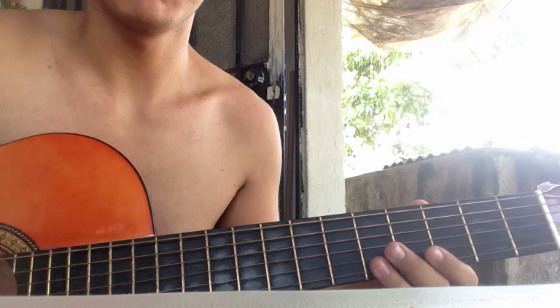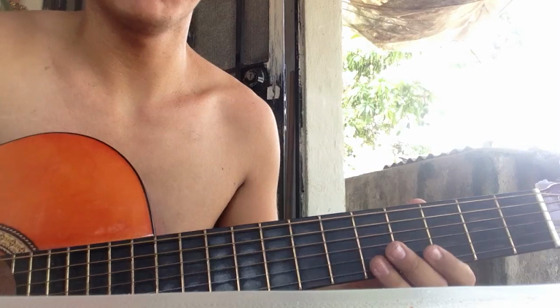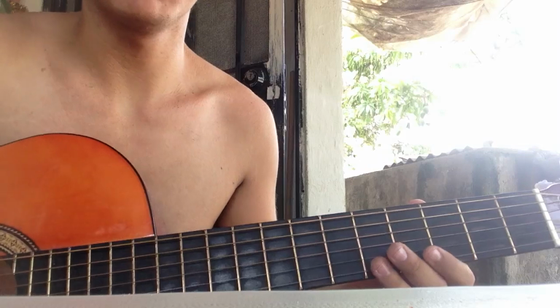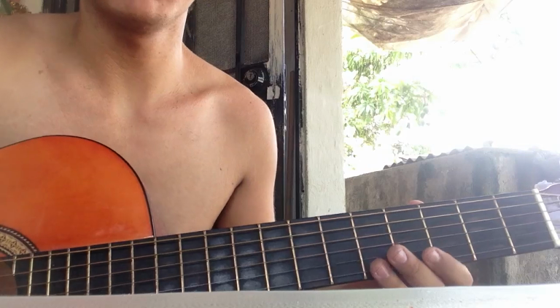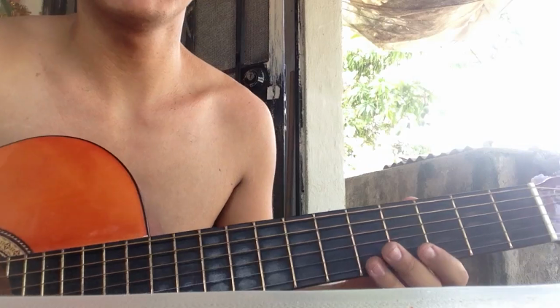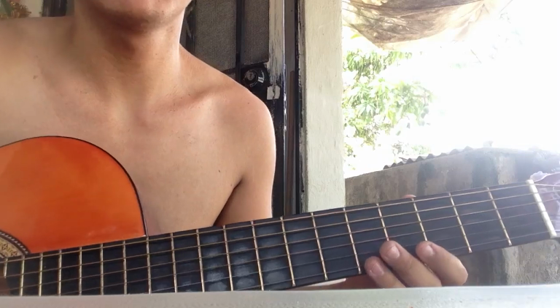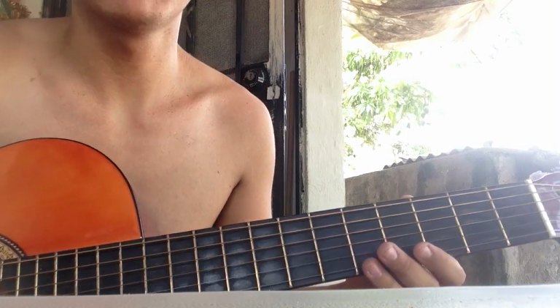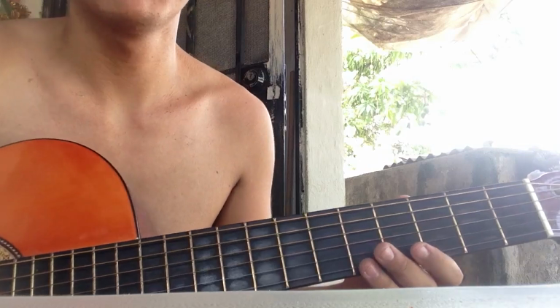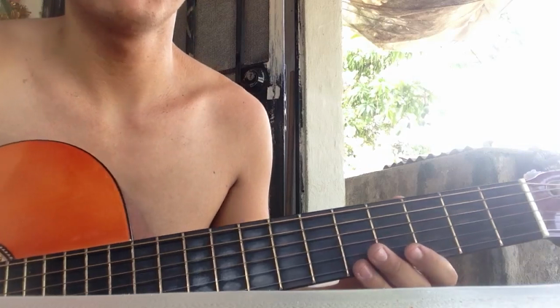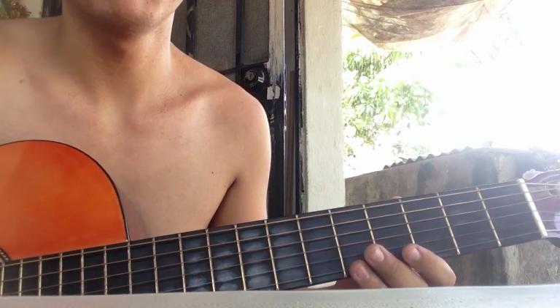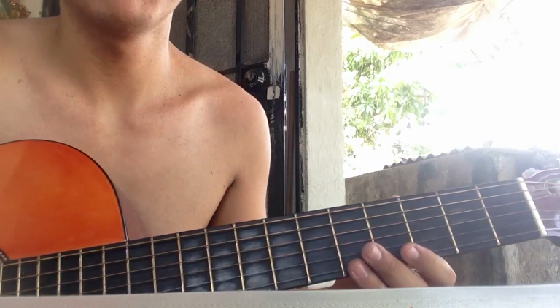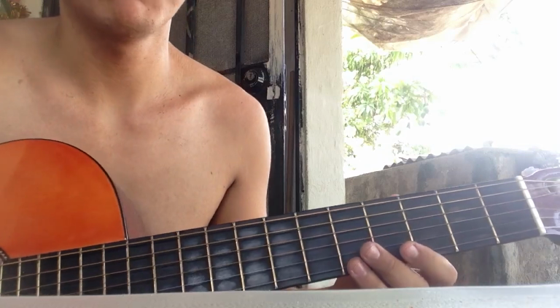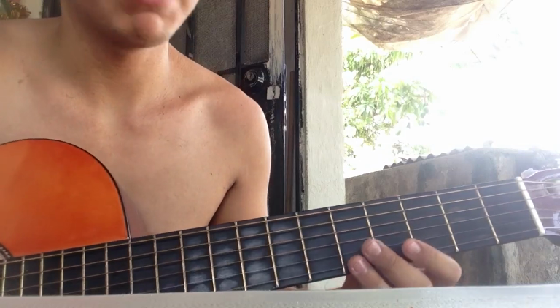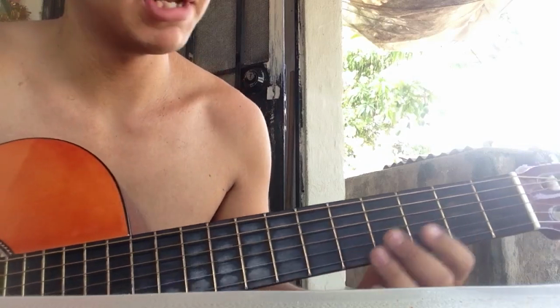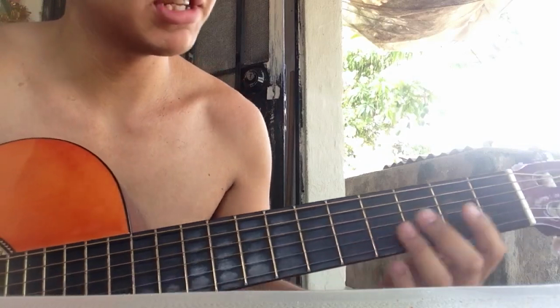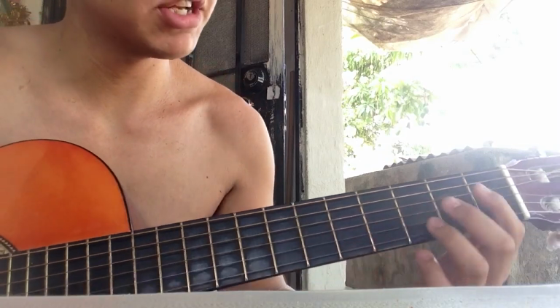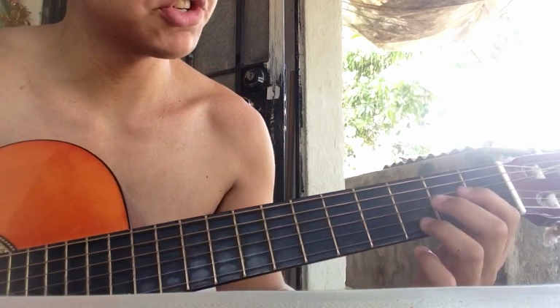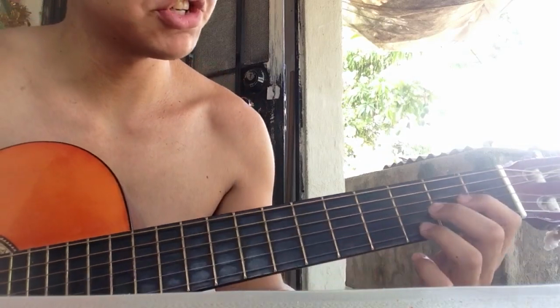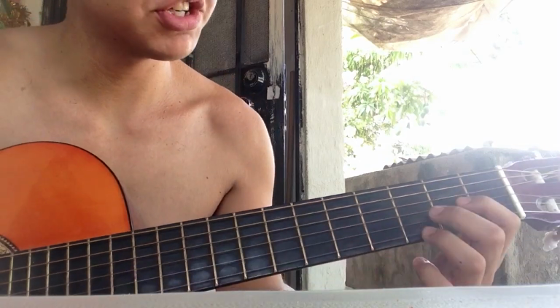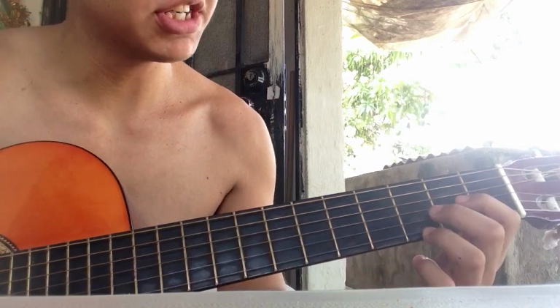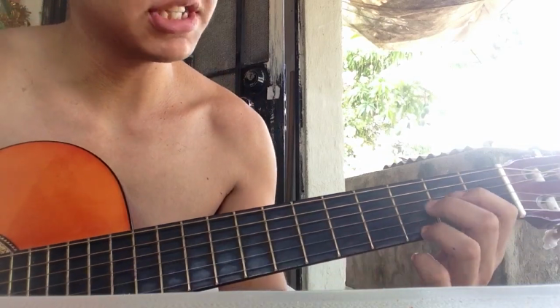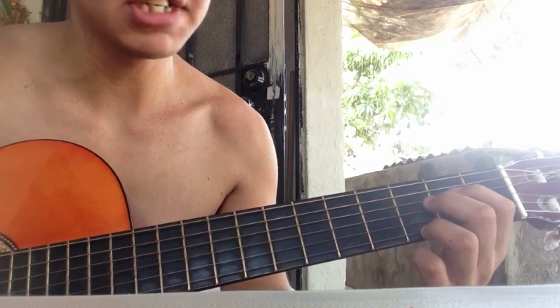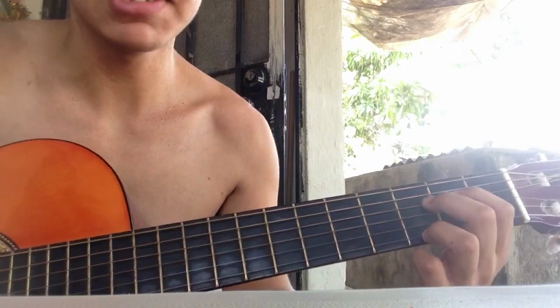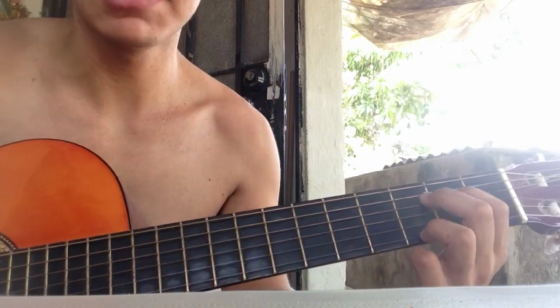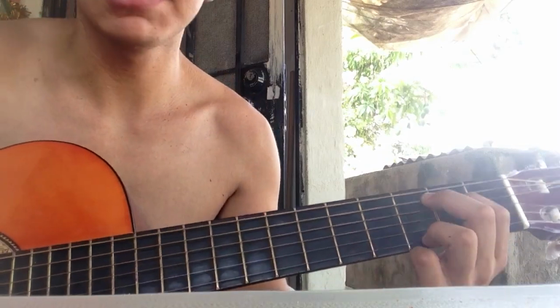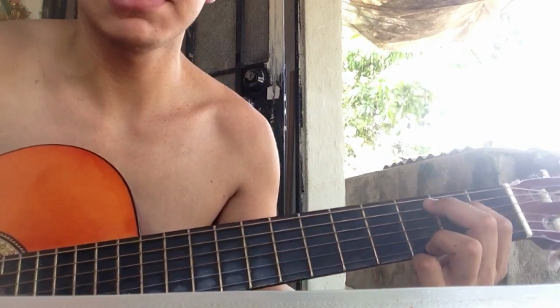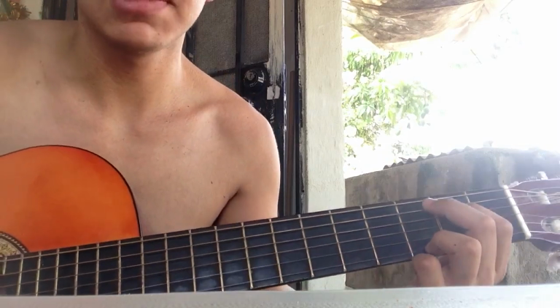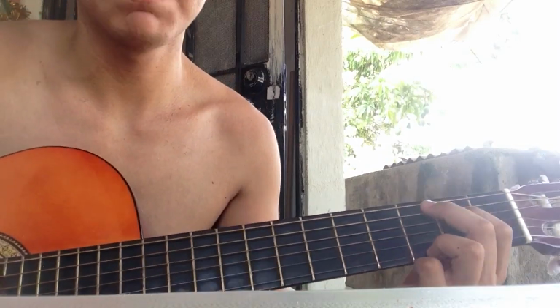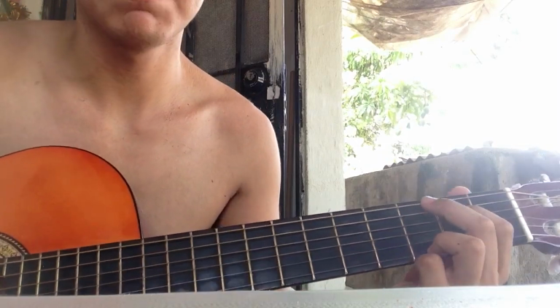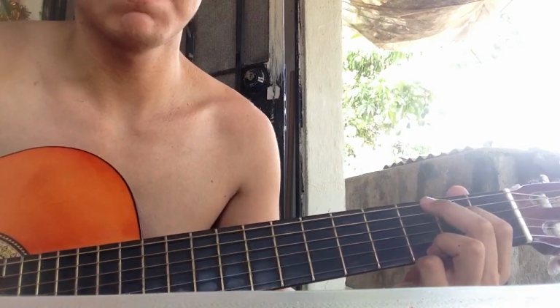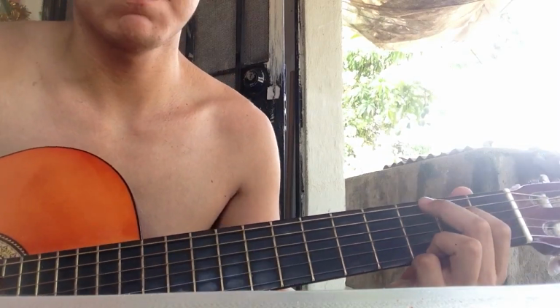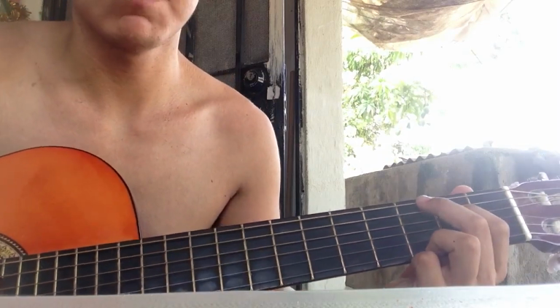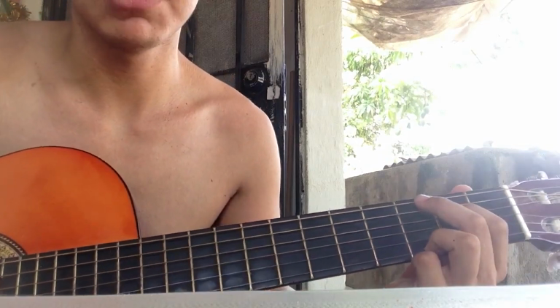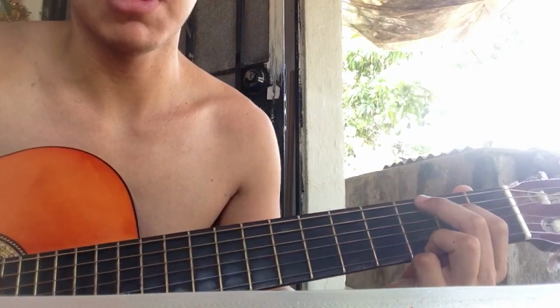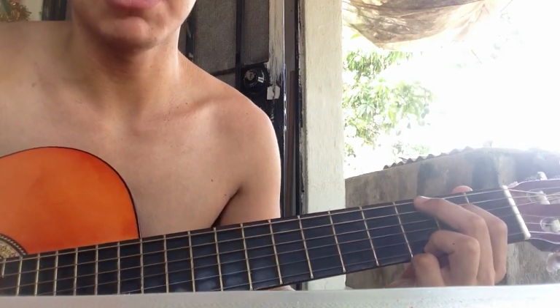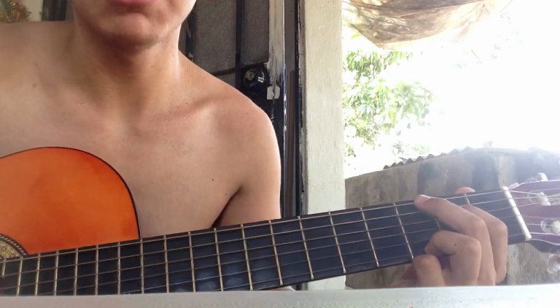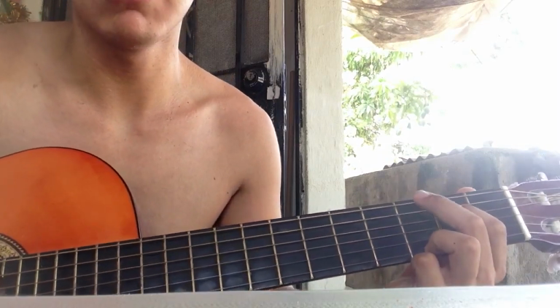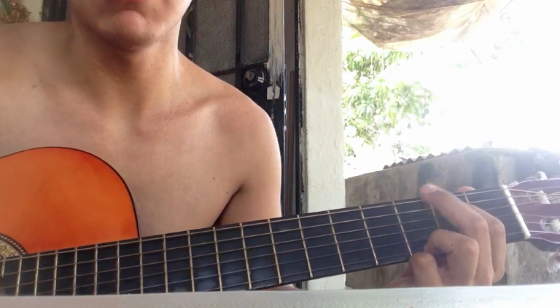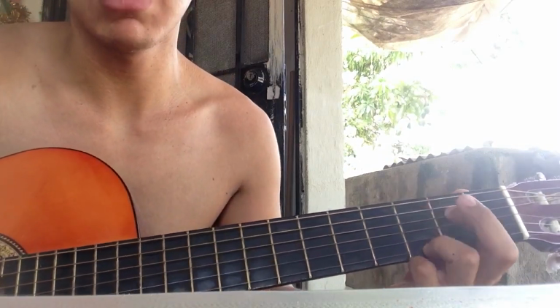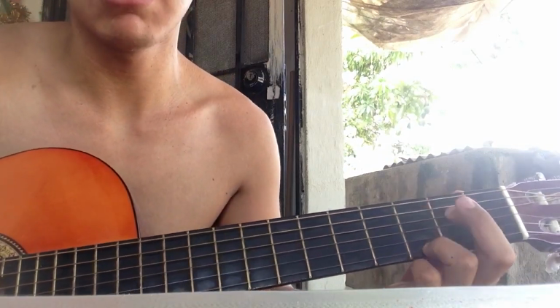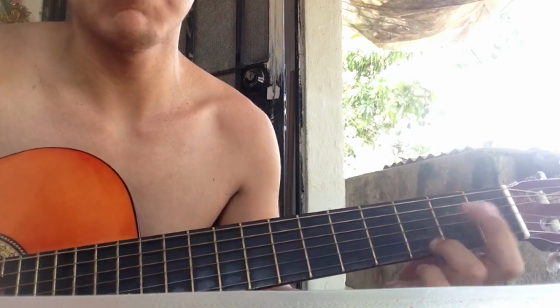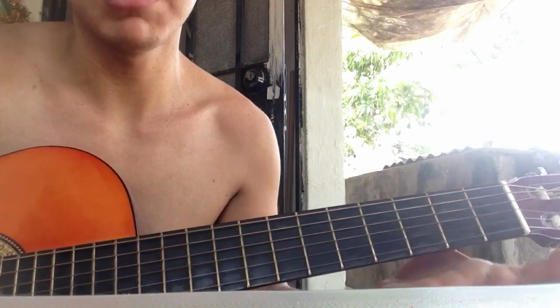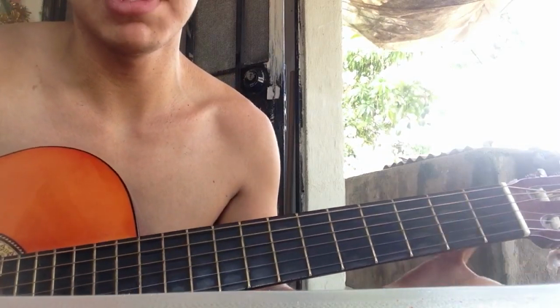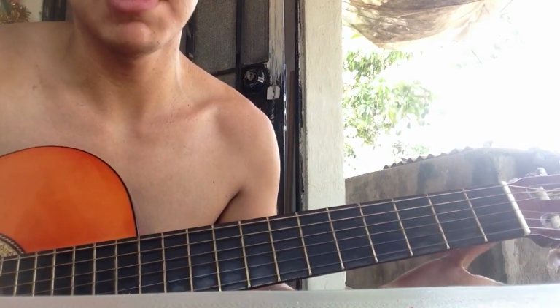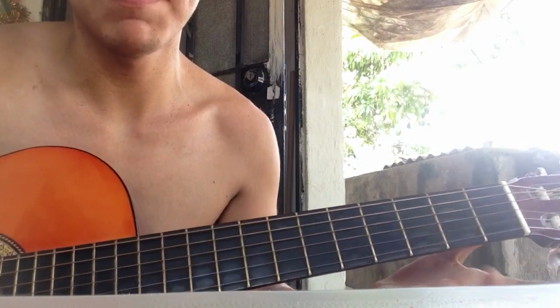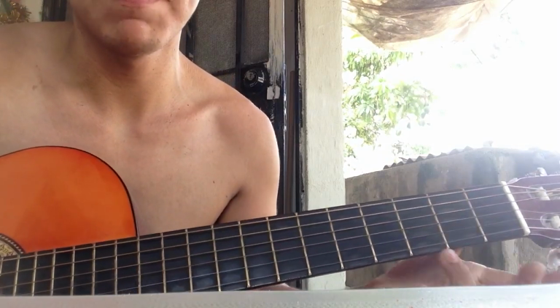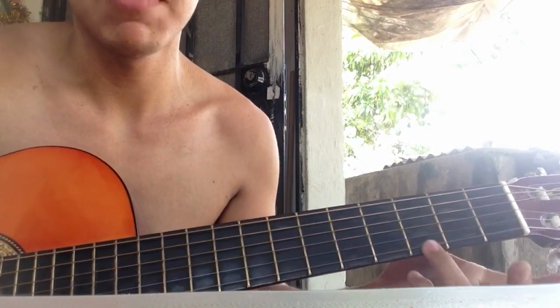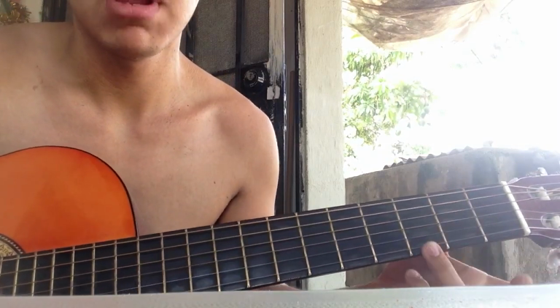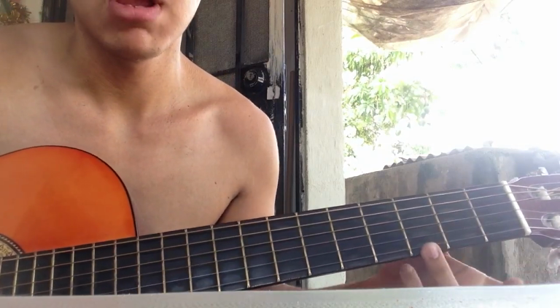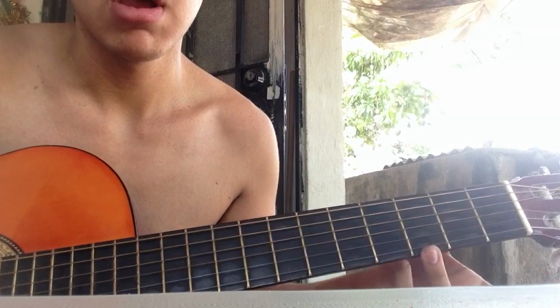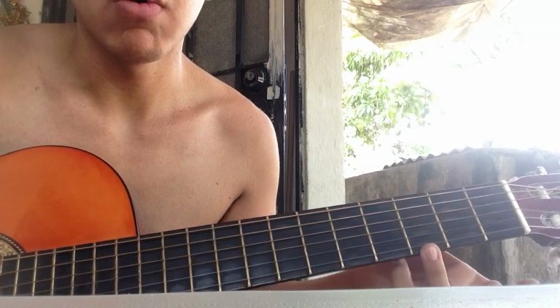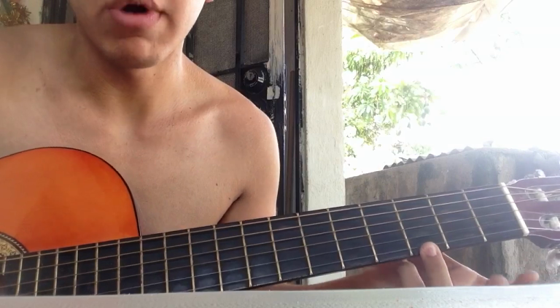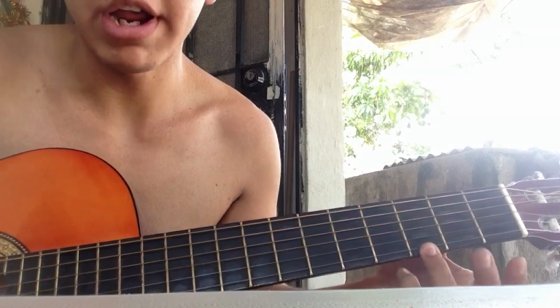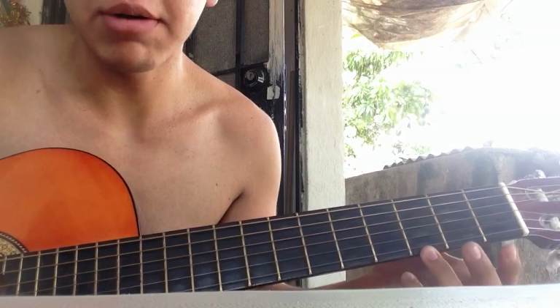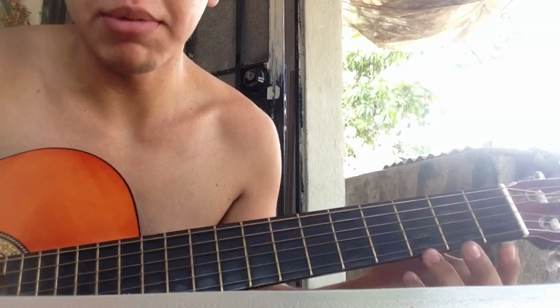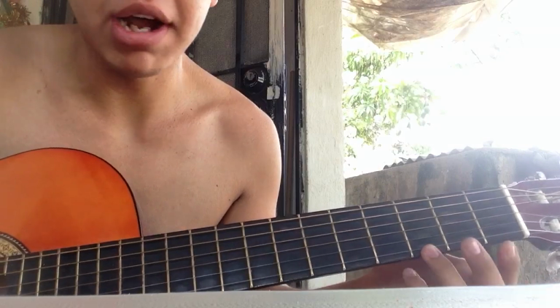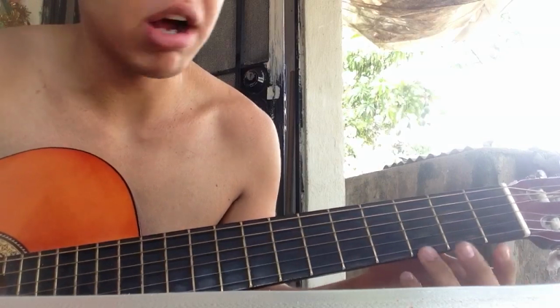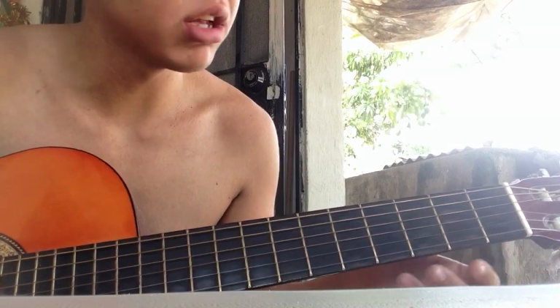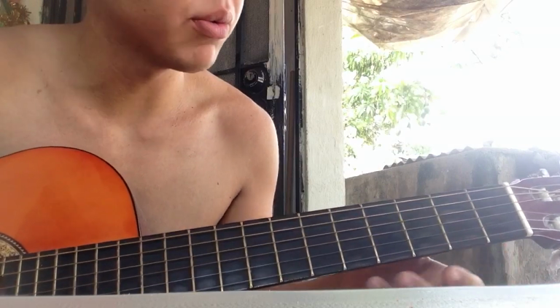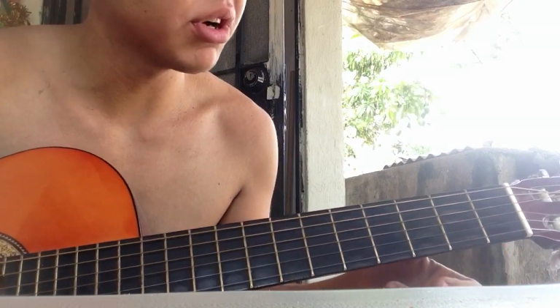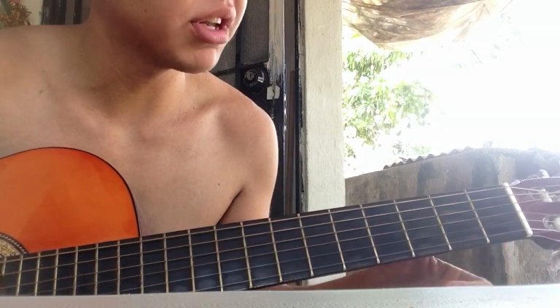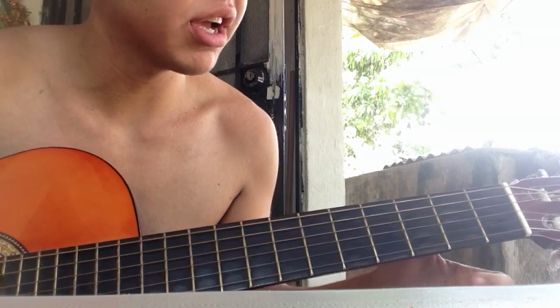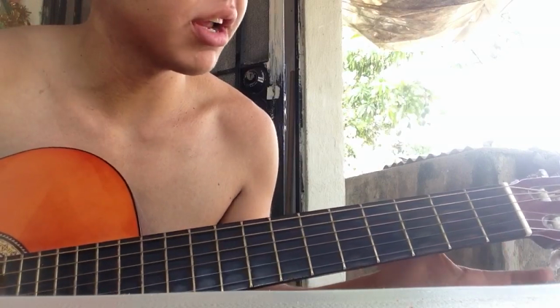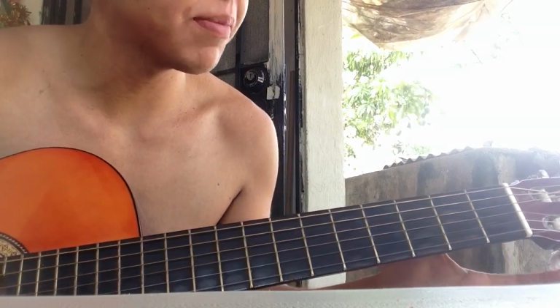Pay attention, because this is how you learn how to play Rain by Hollywood Undead.